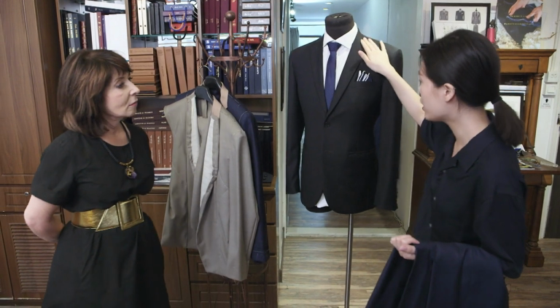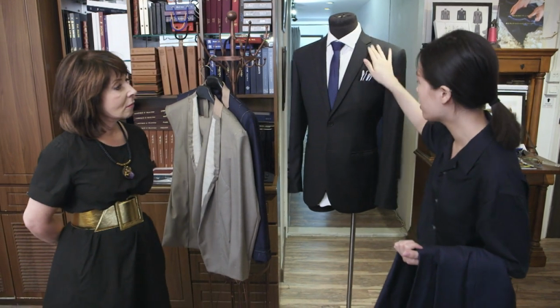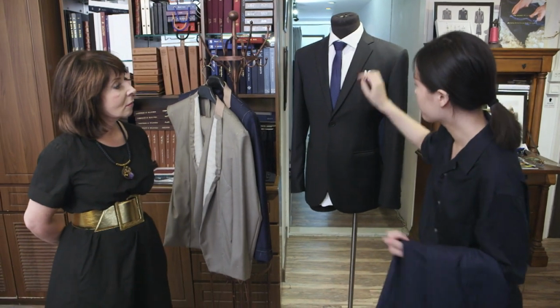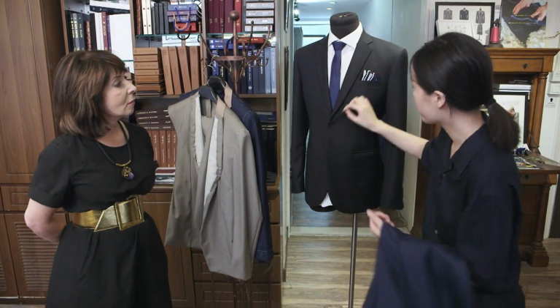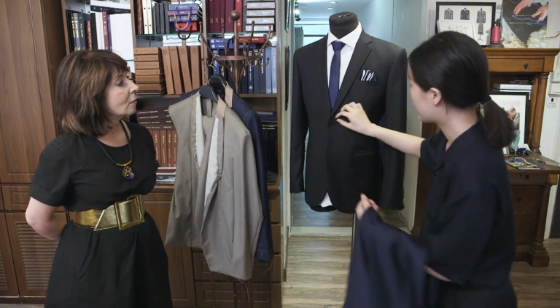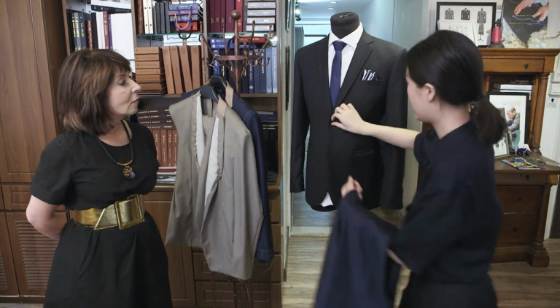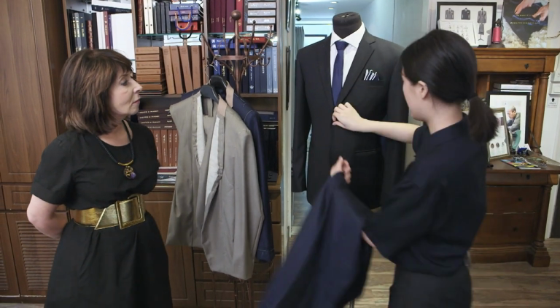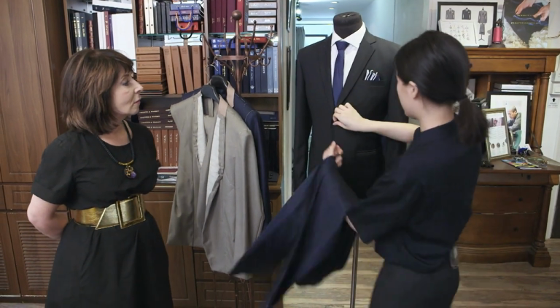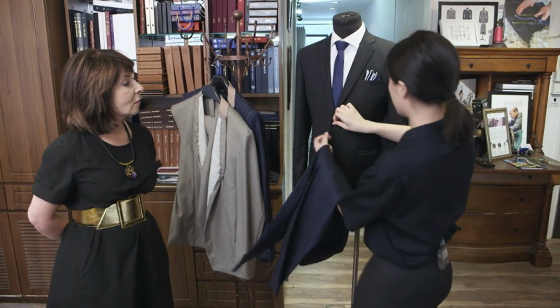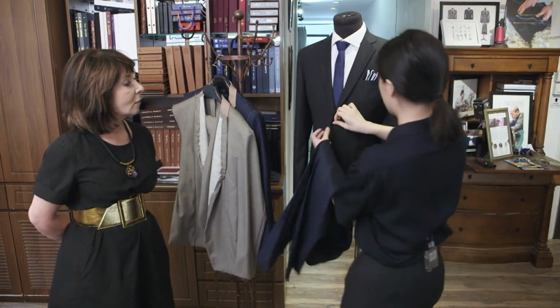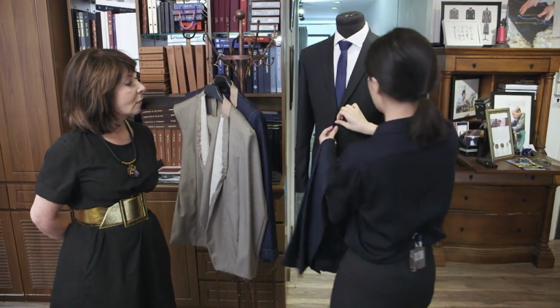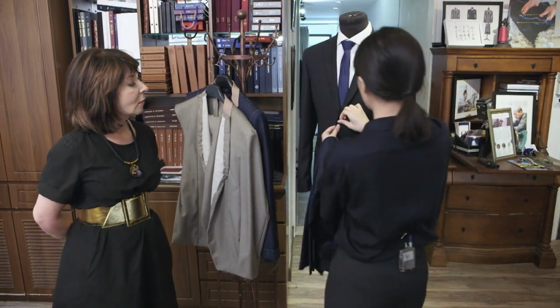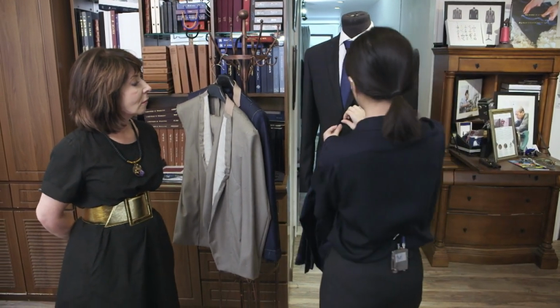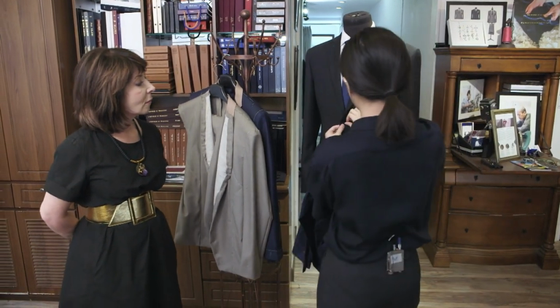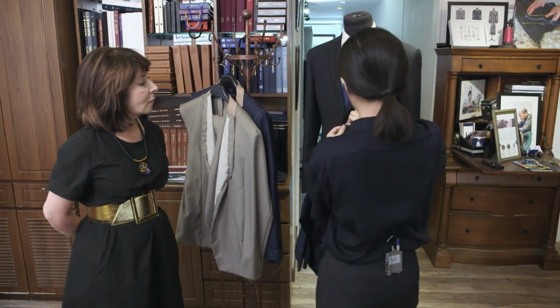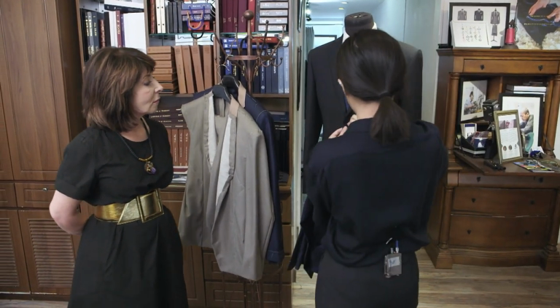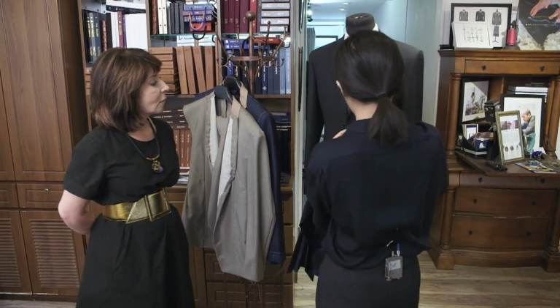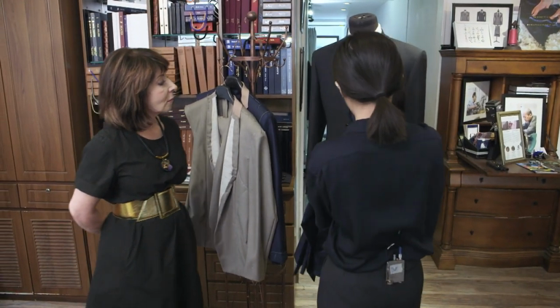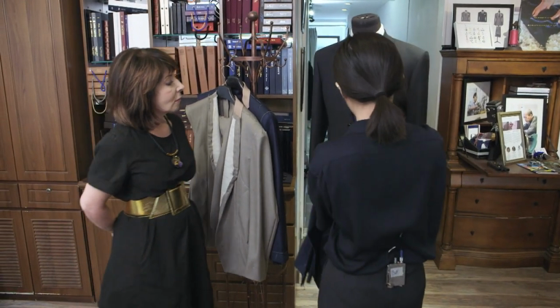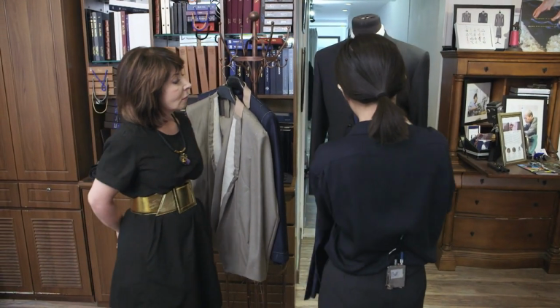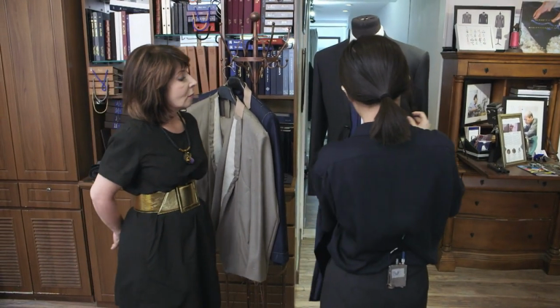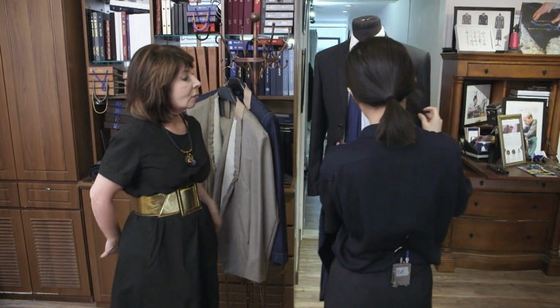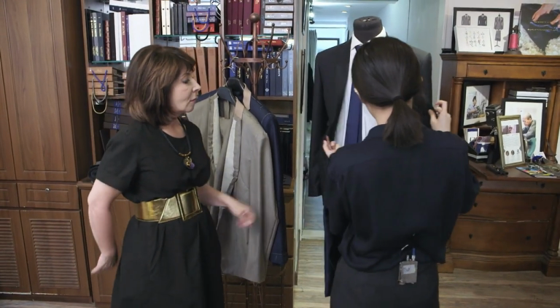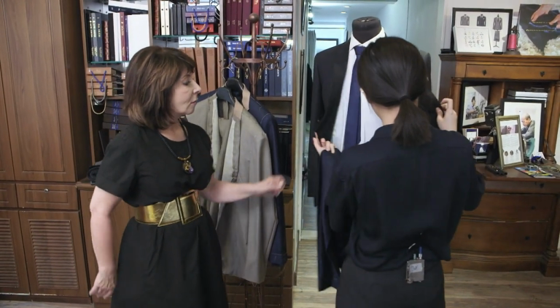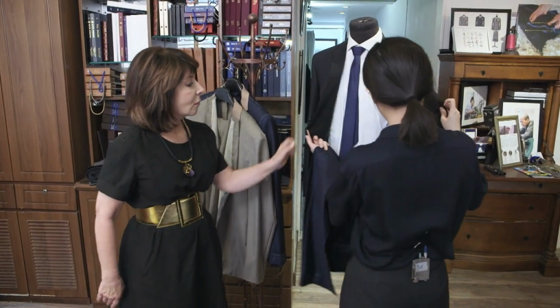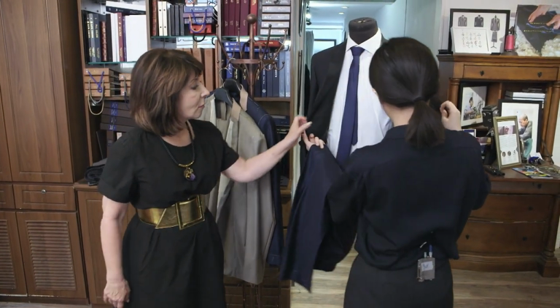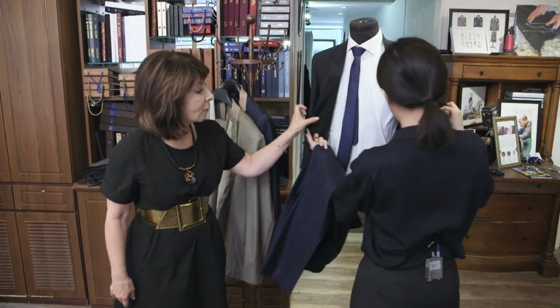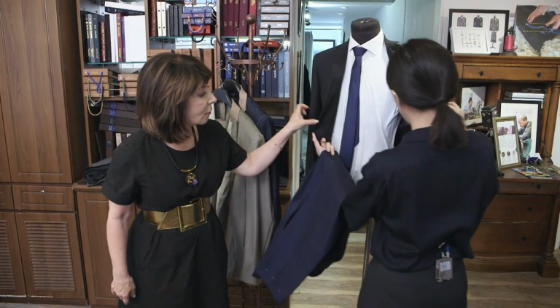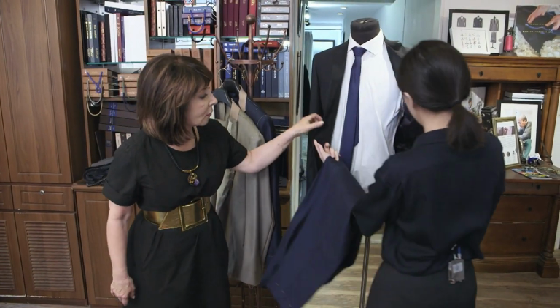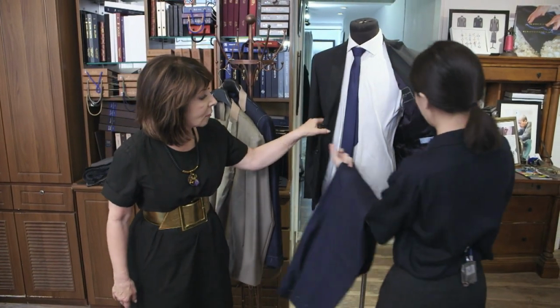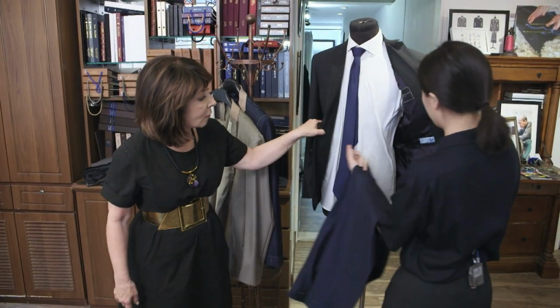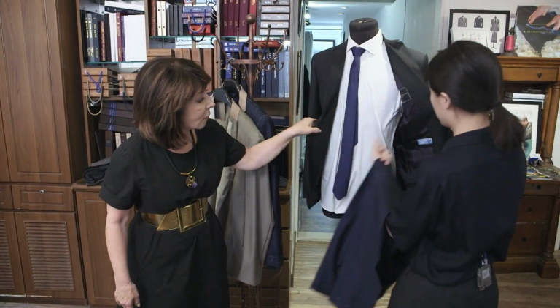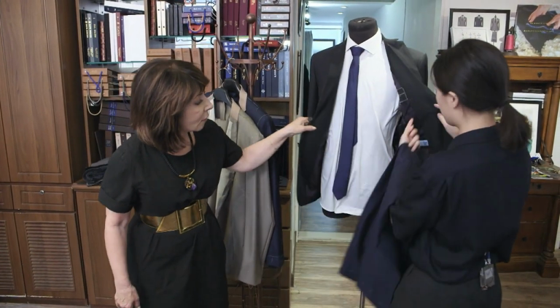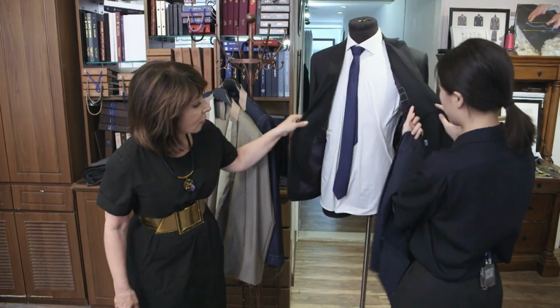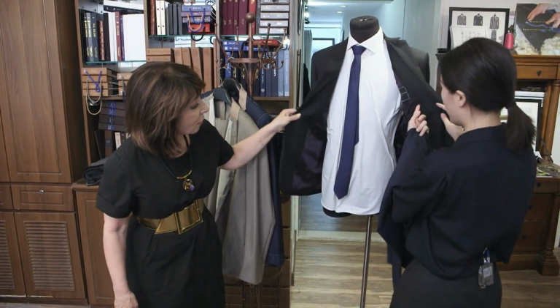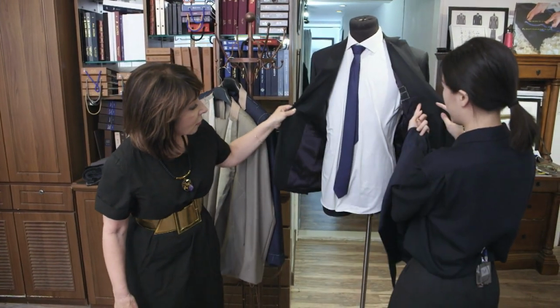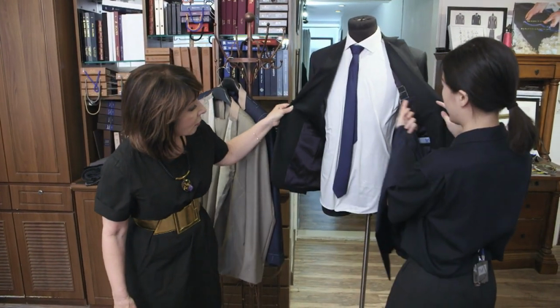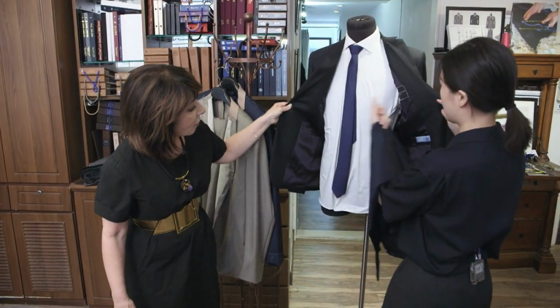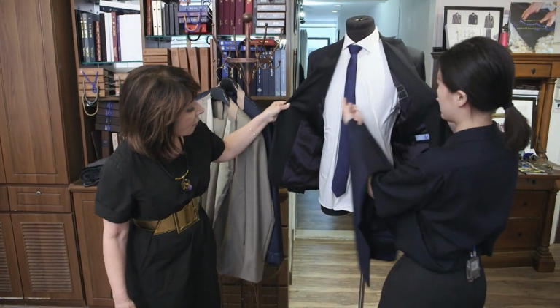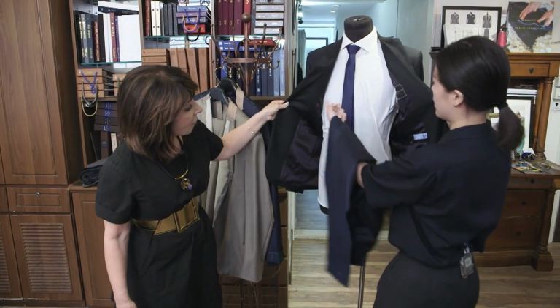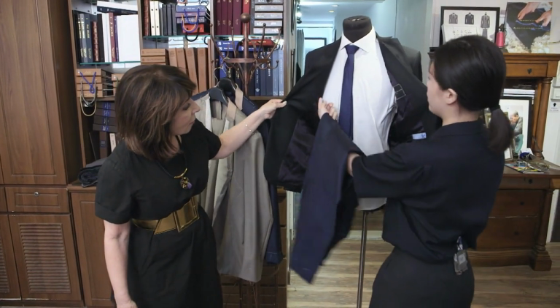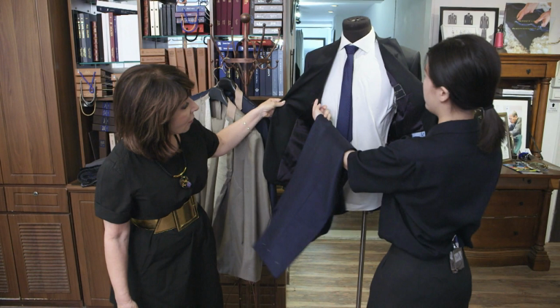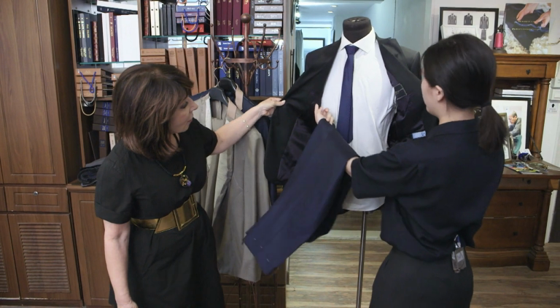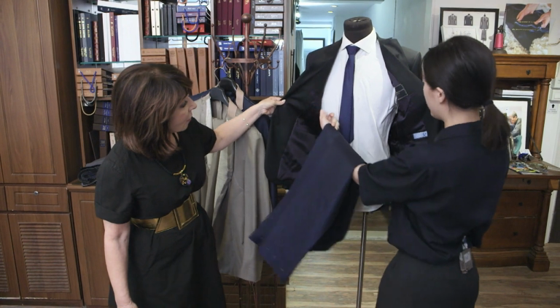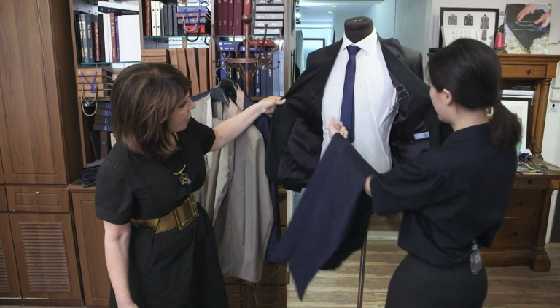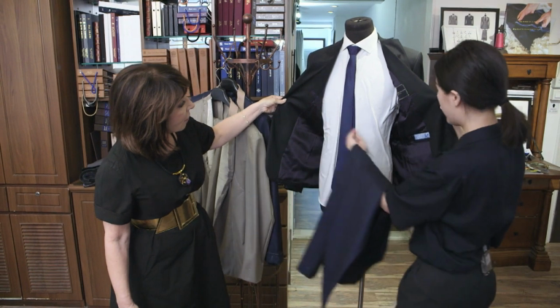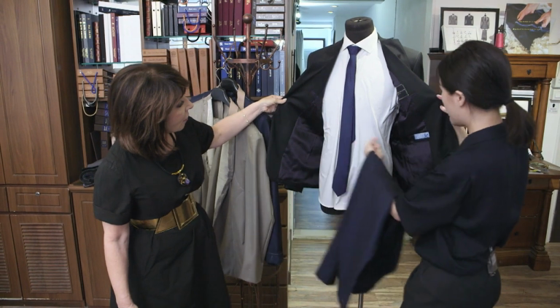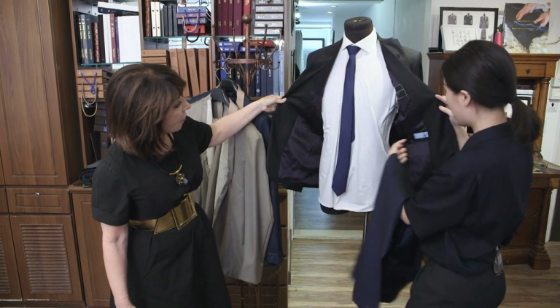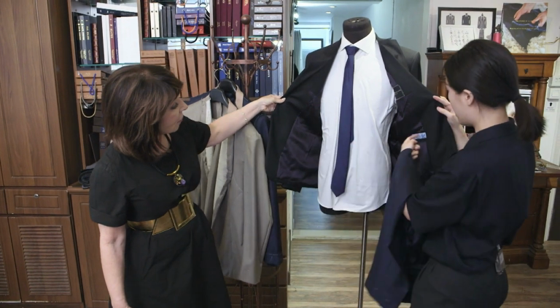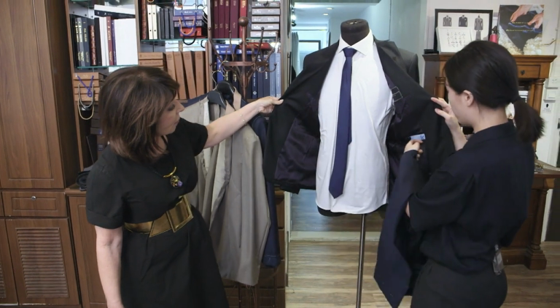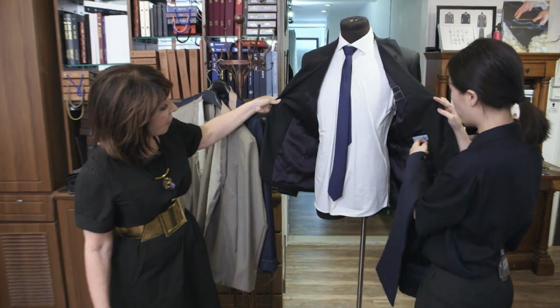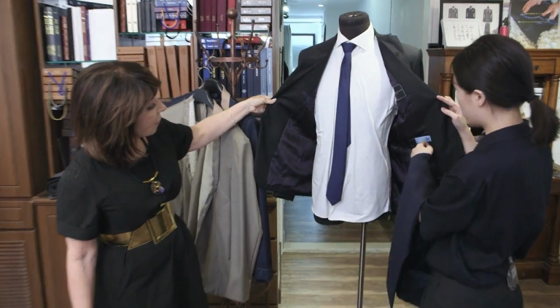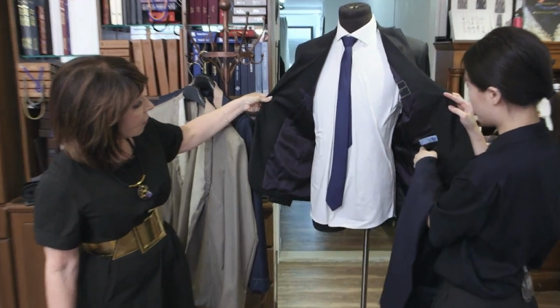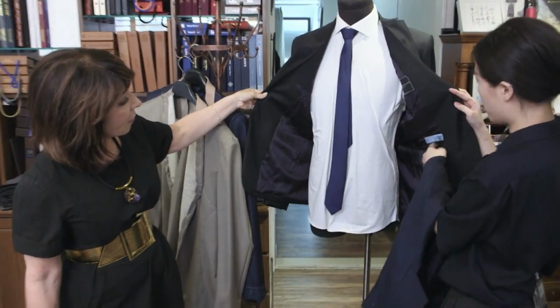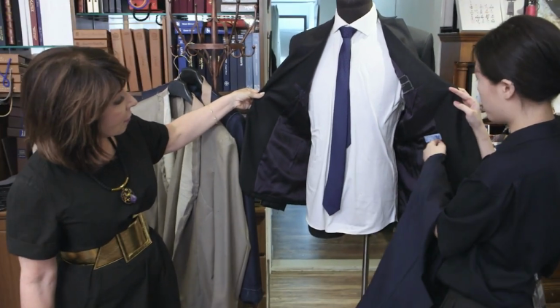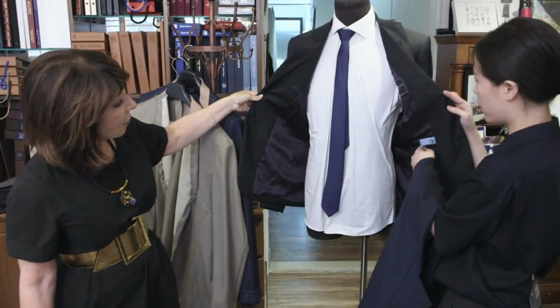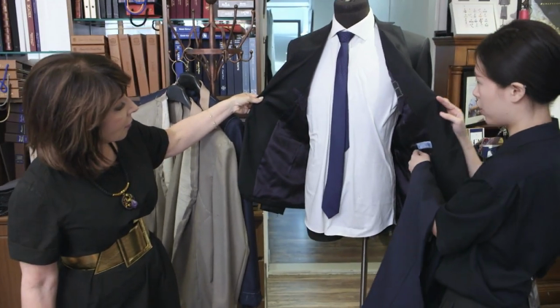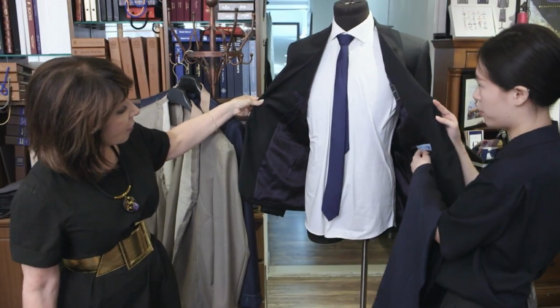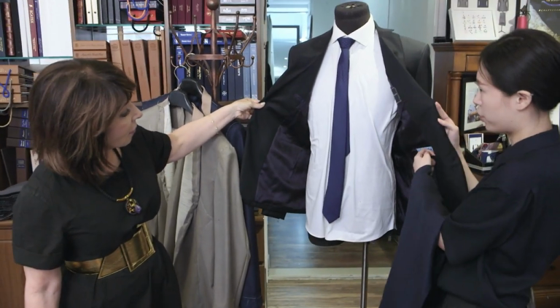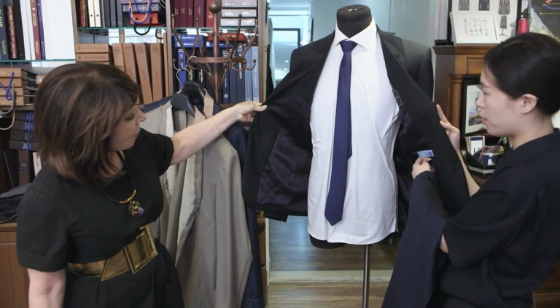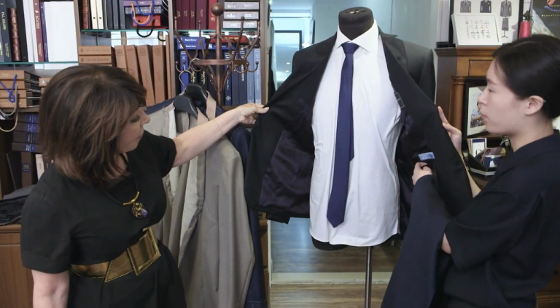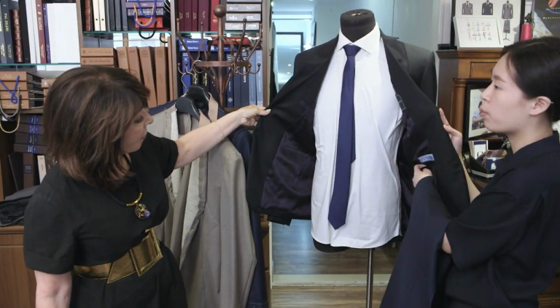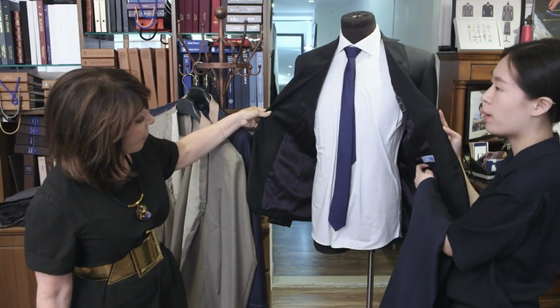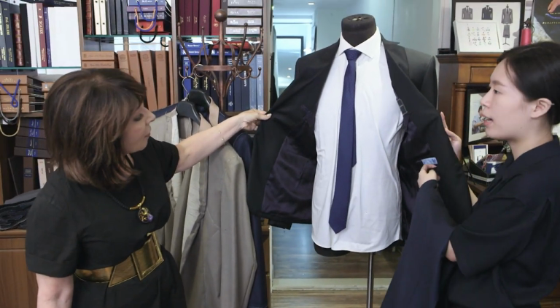On the inside, we normally have two pockets here and one small pocket for your mobile phone.